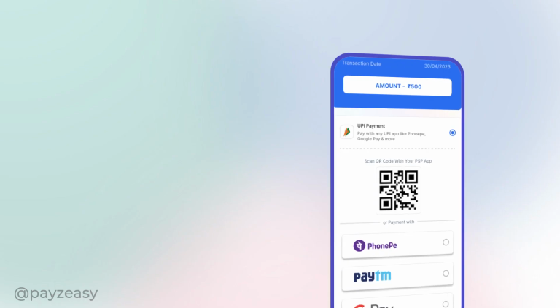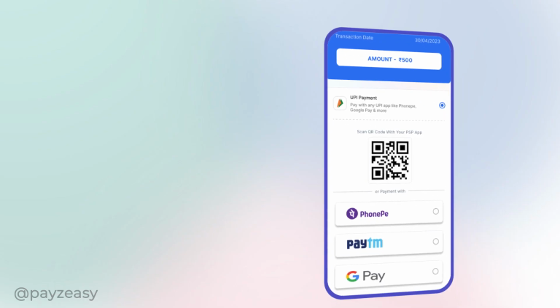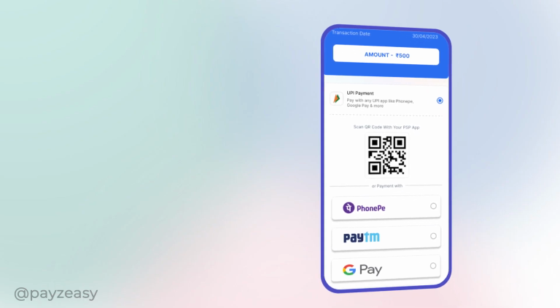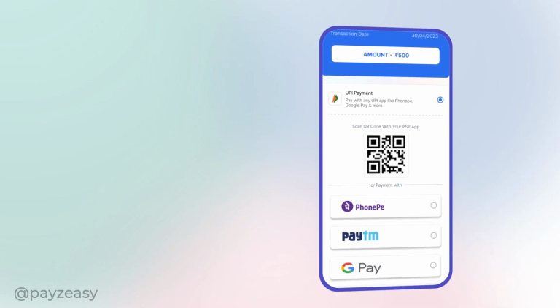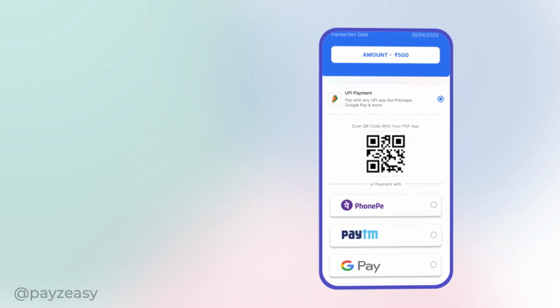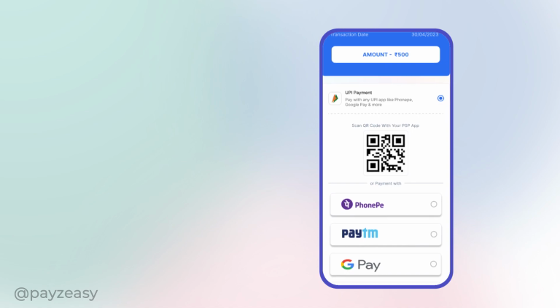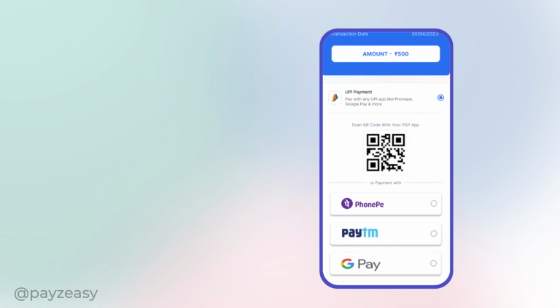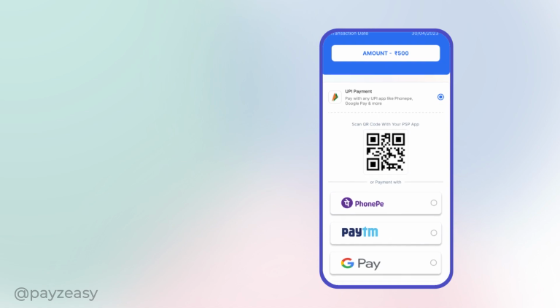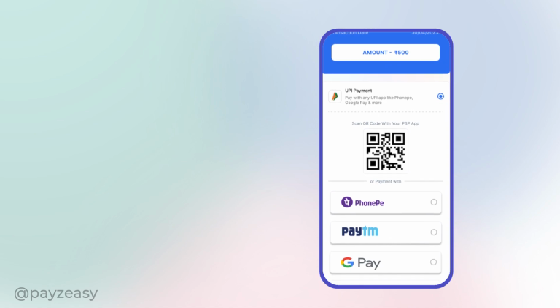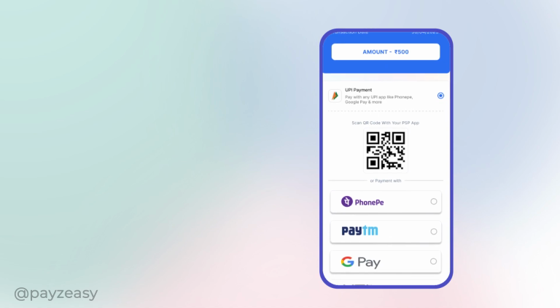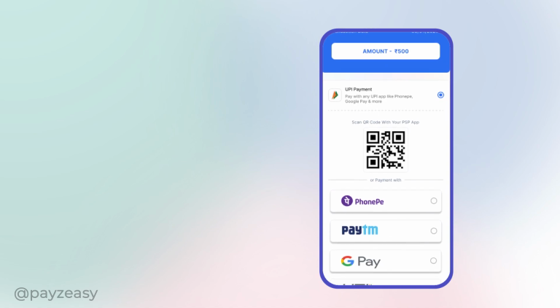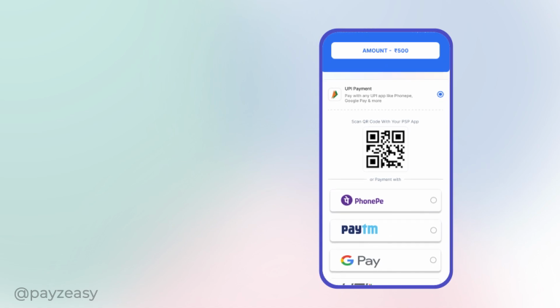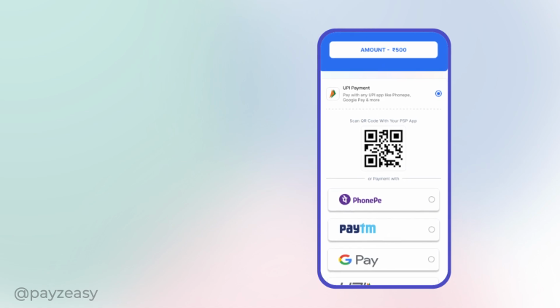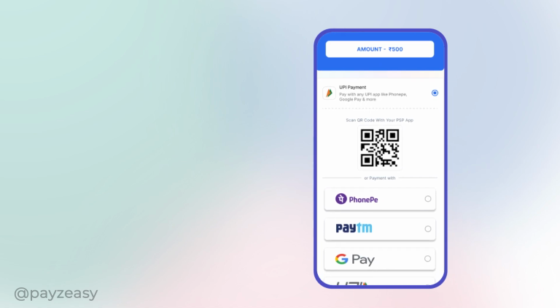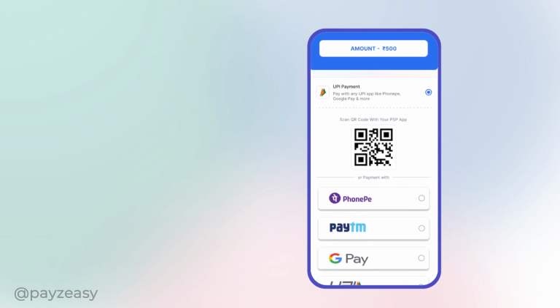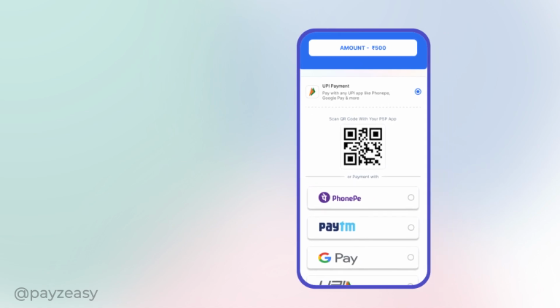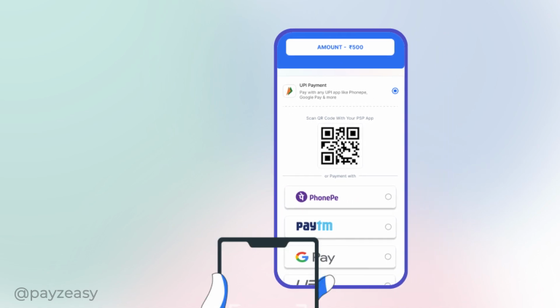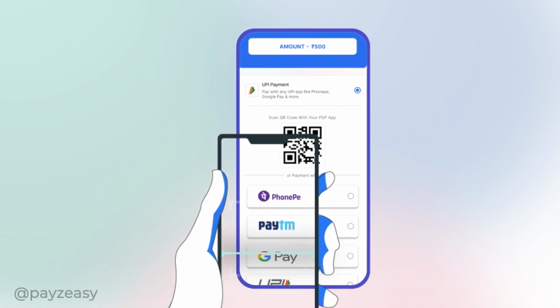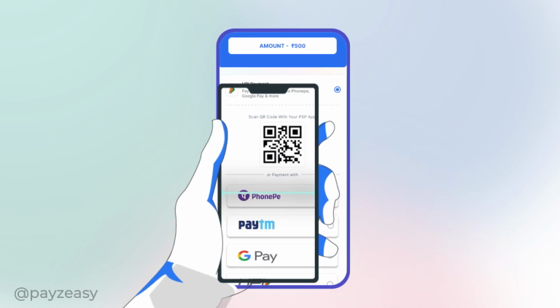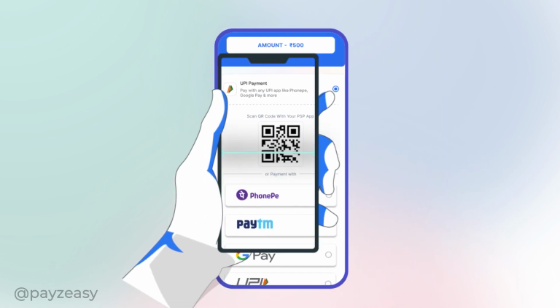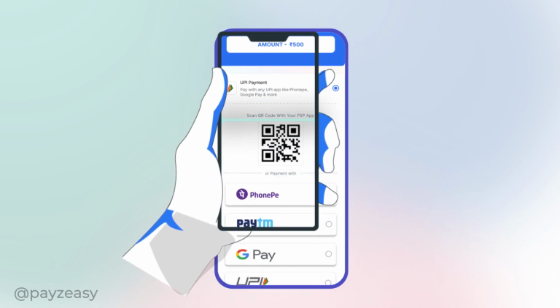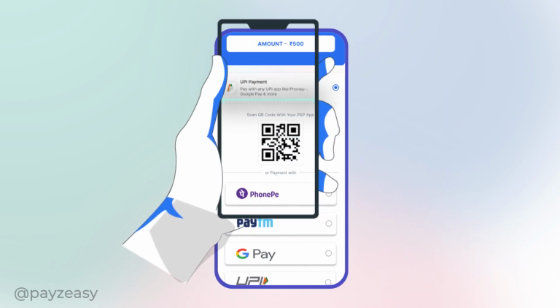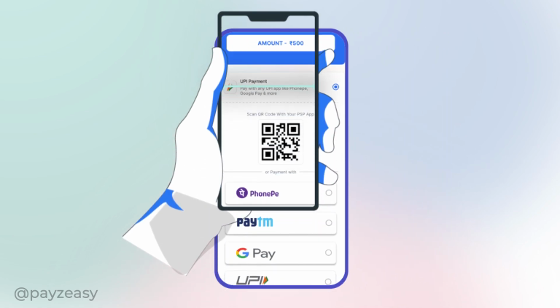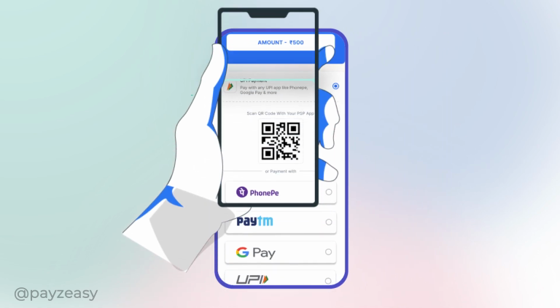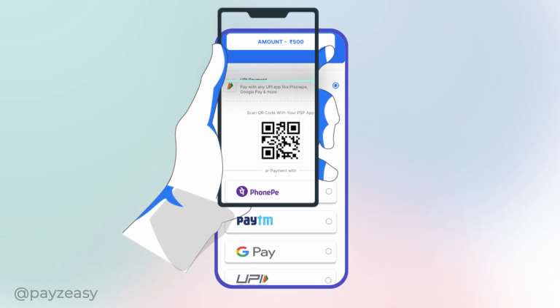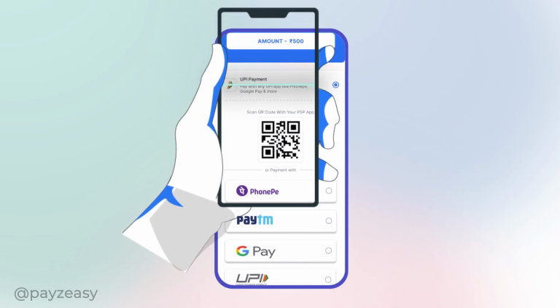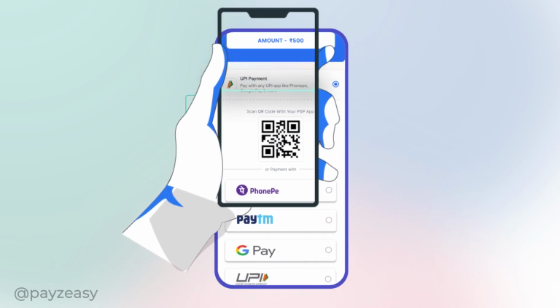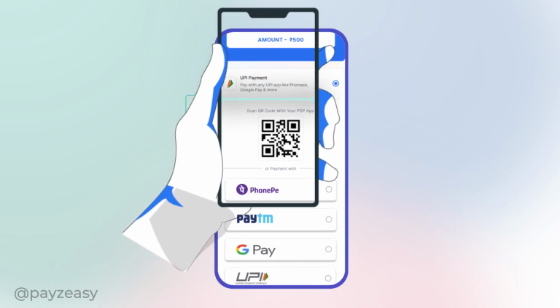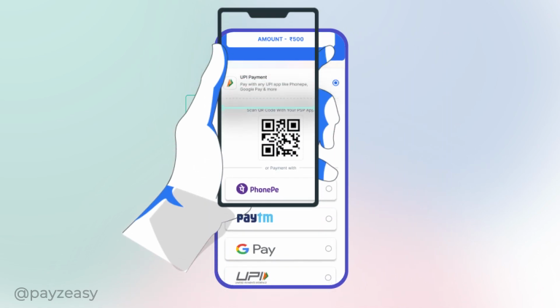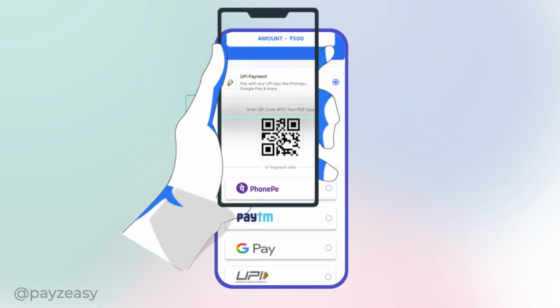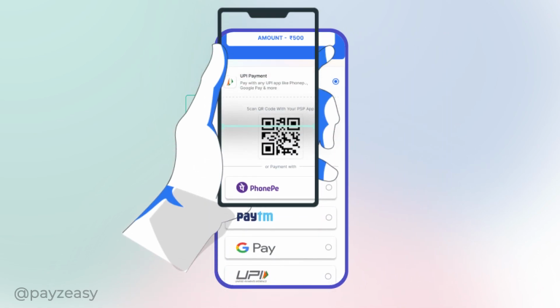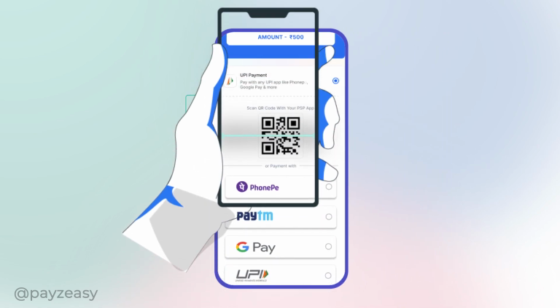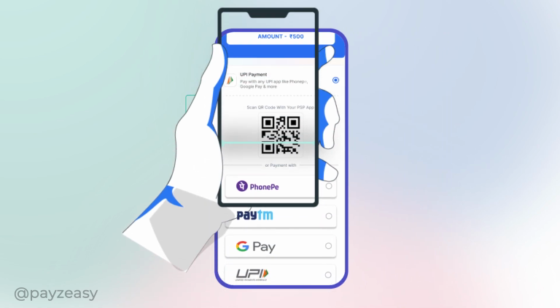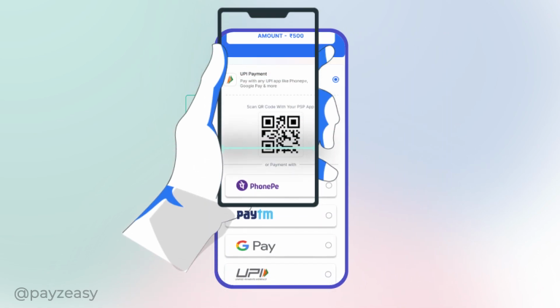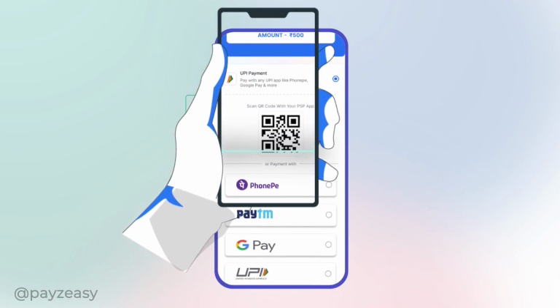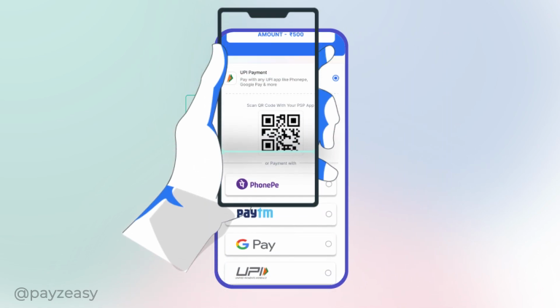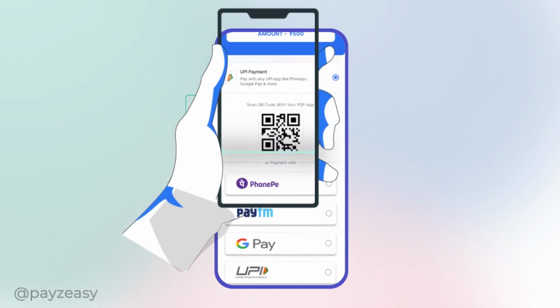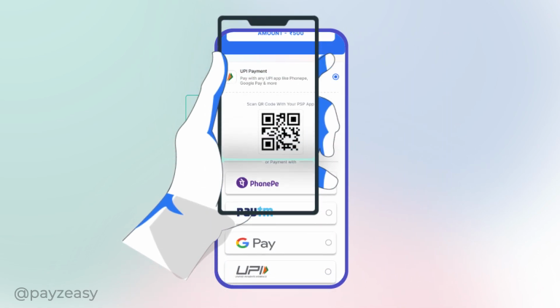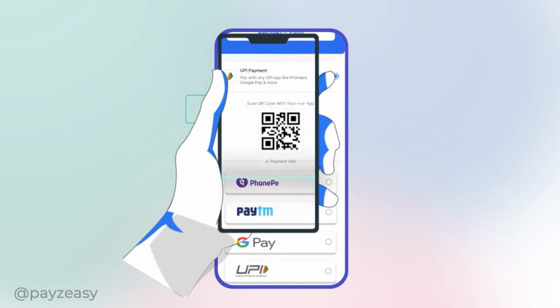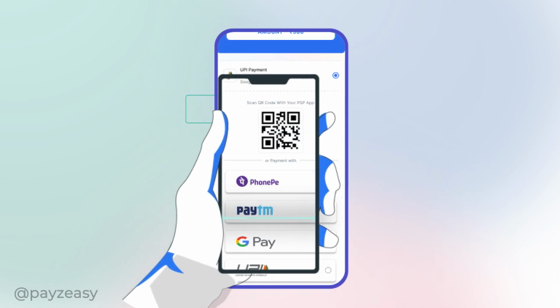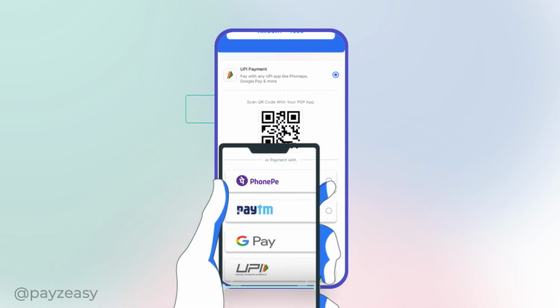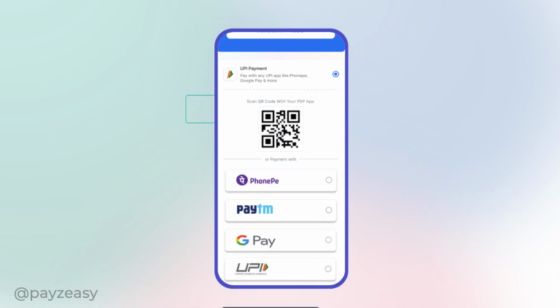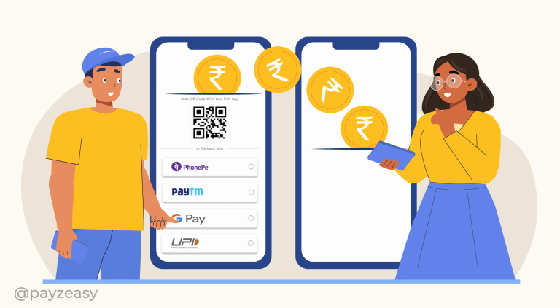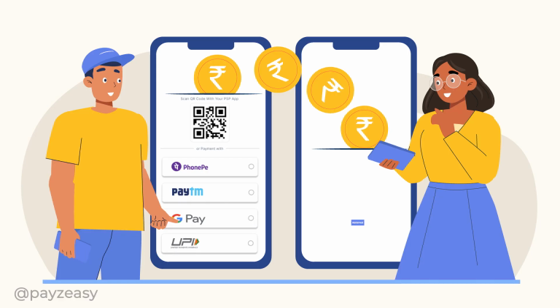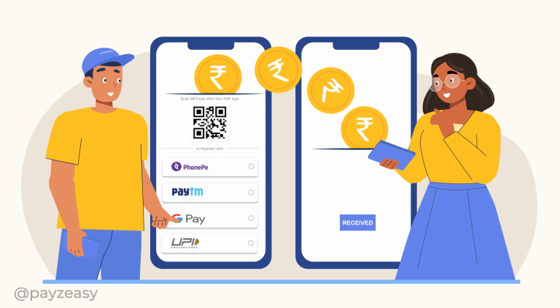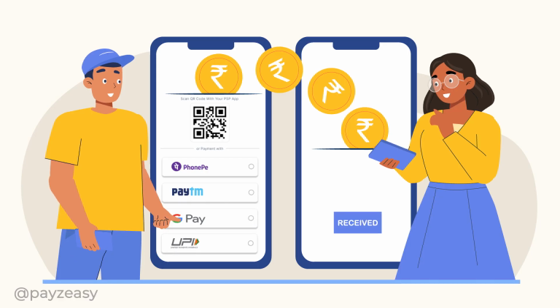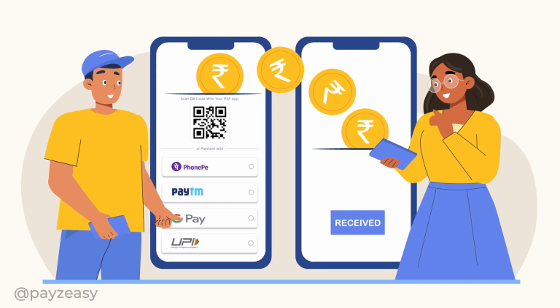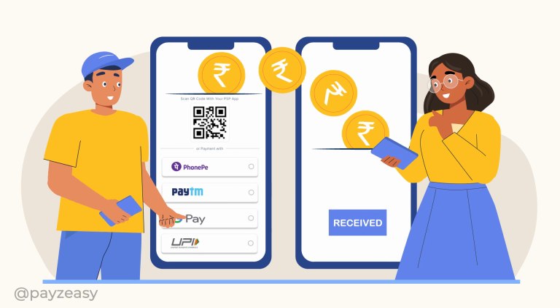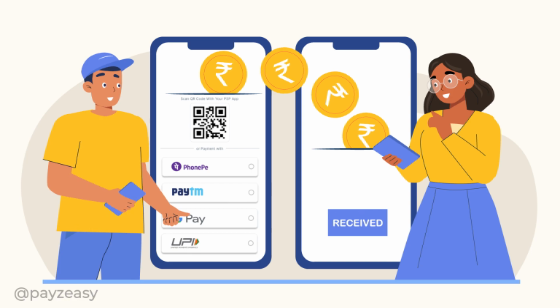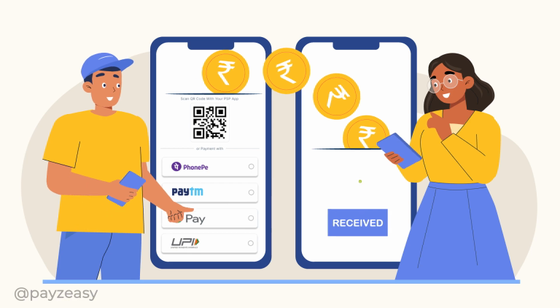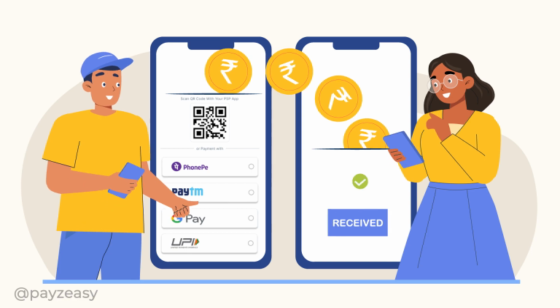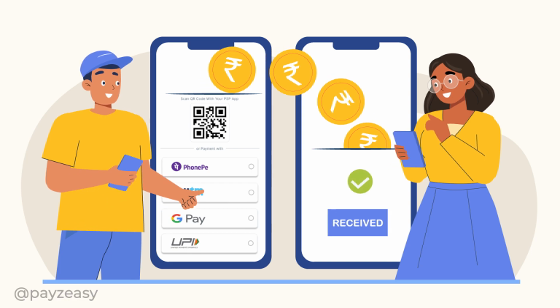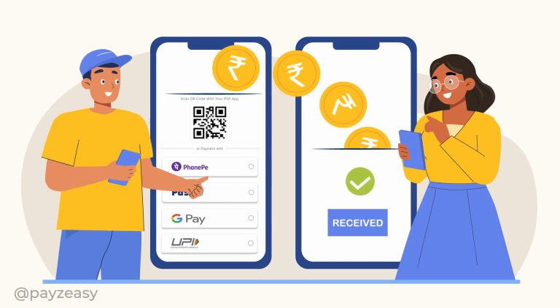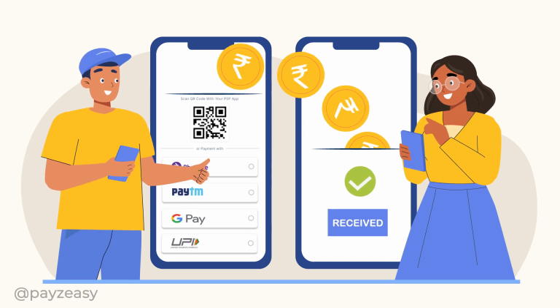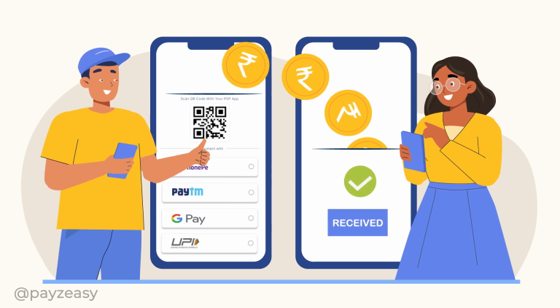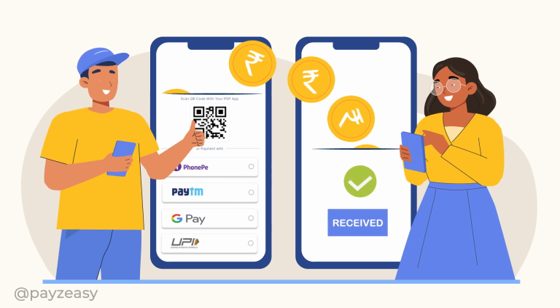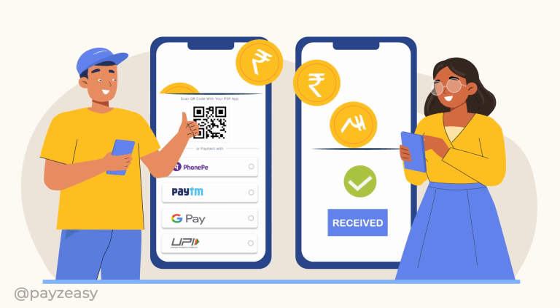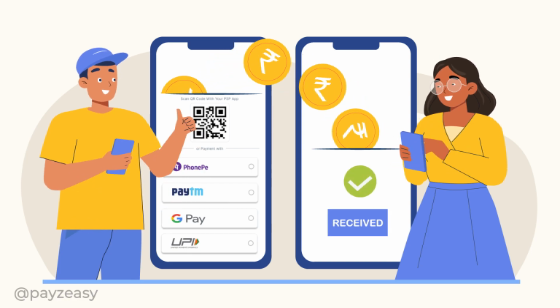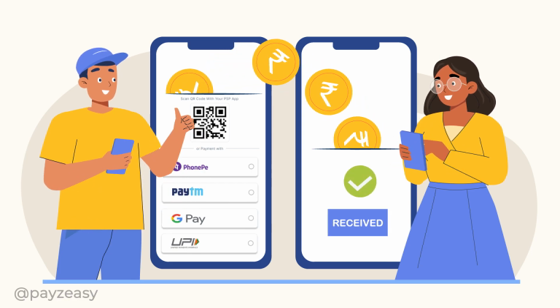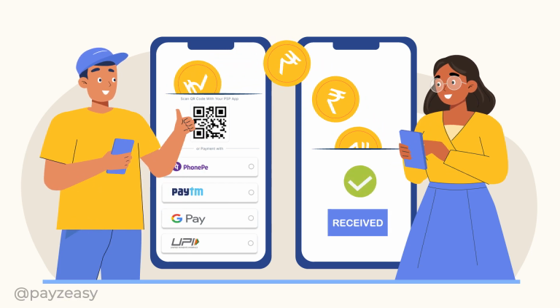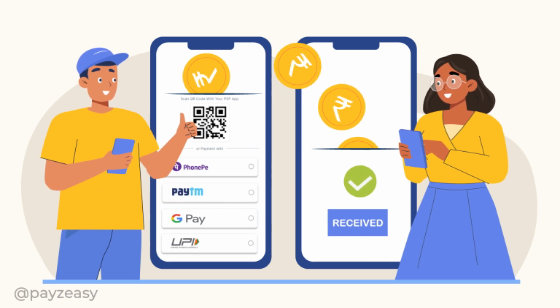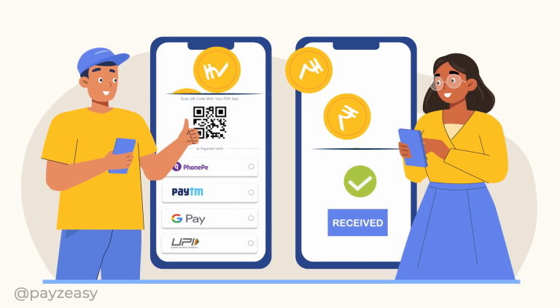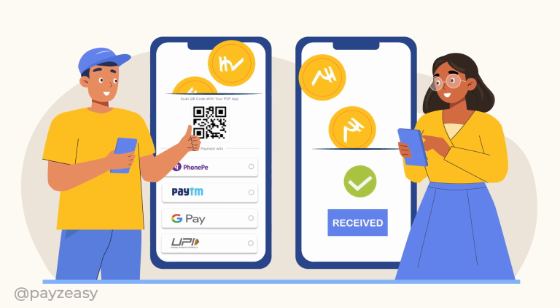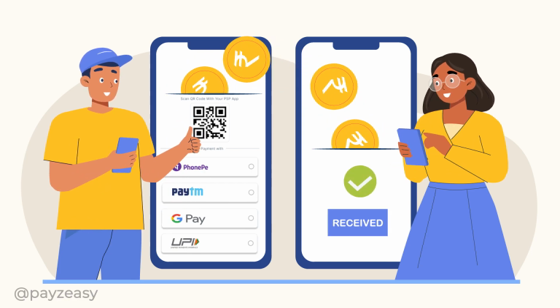For QR code payments, simply scan the QR code displayed on the screen with any UPI-enabled app on your phone.